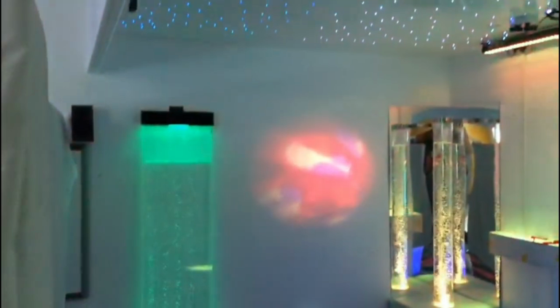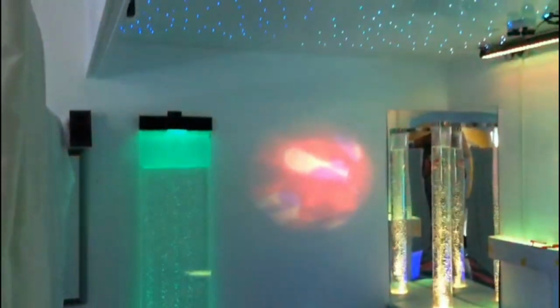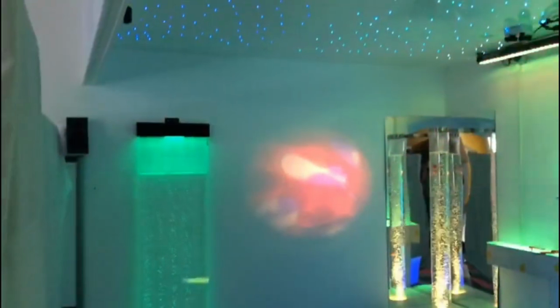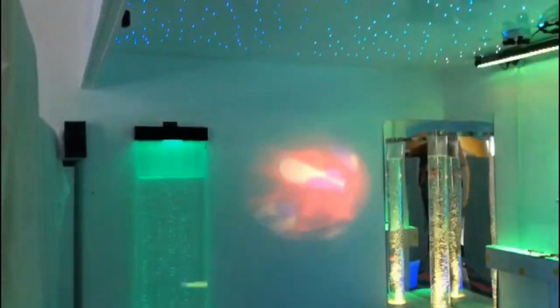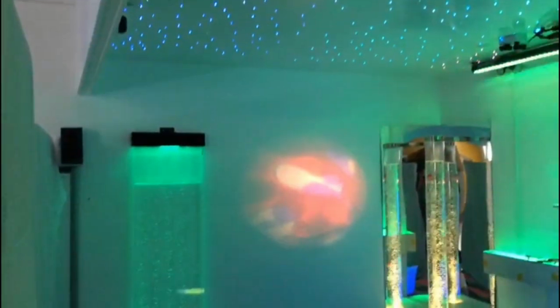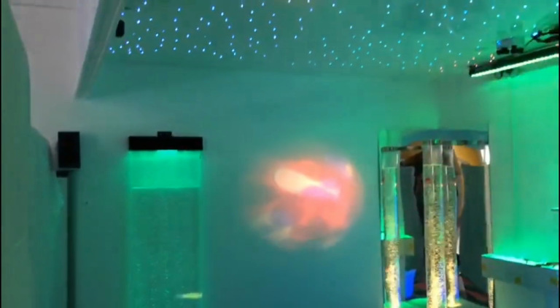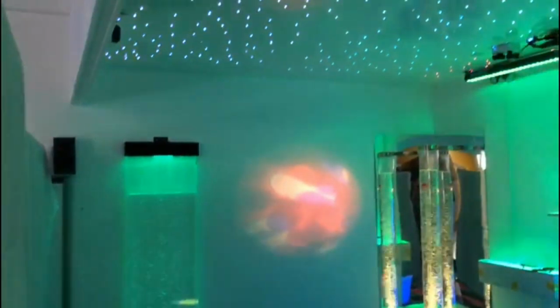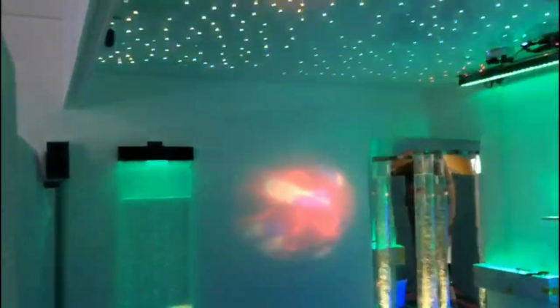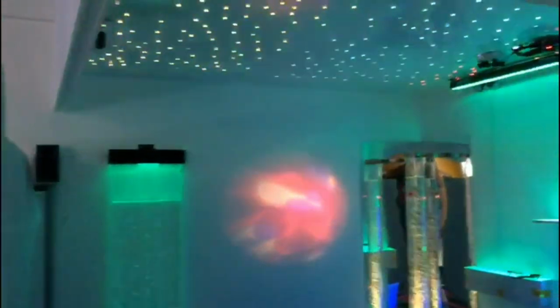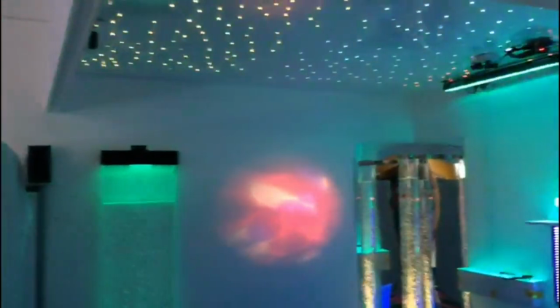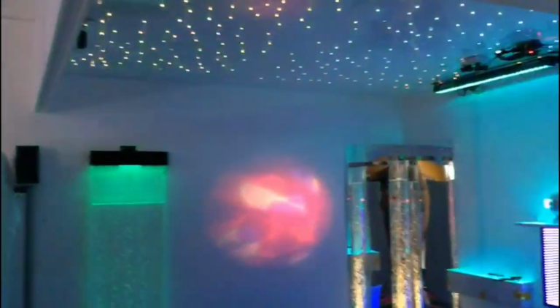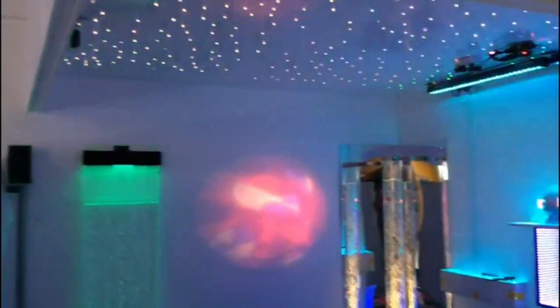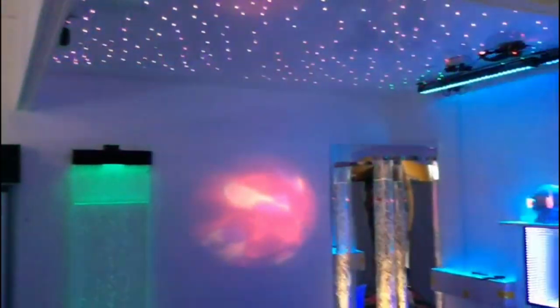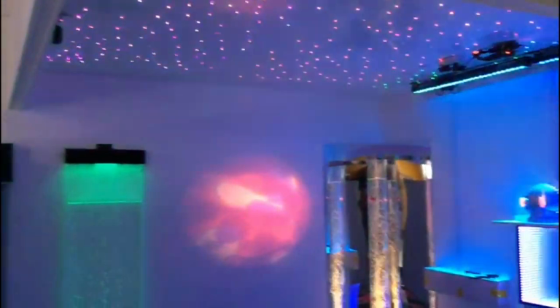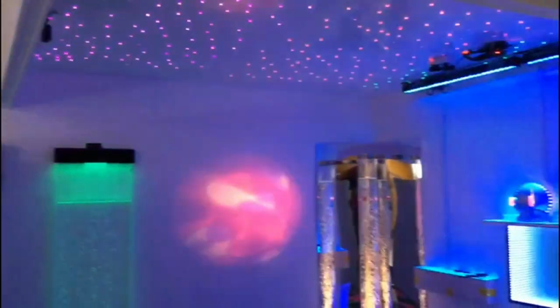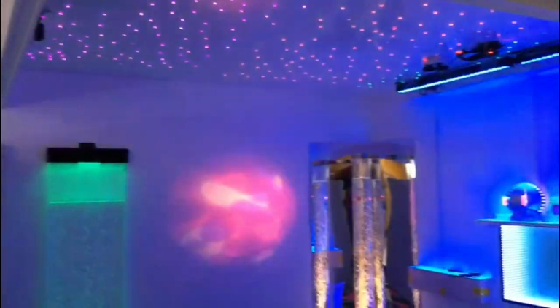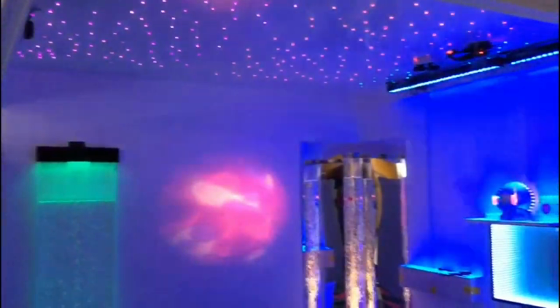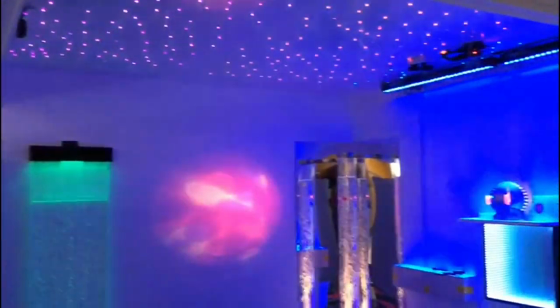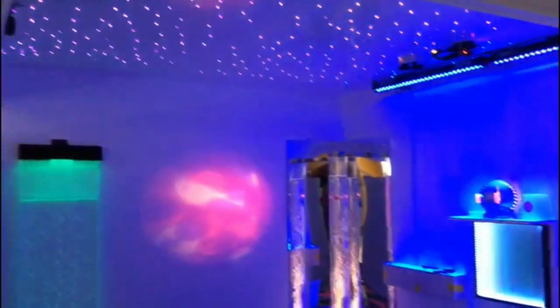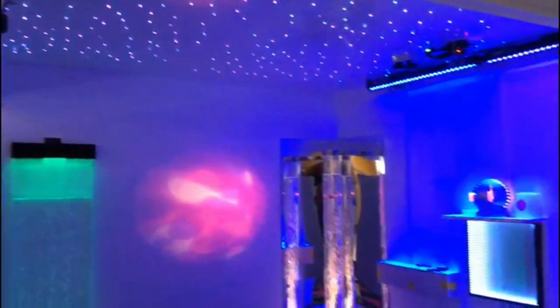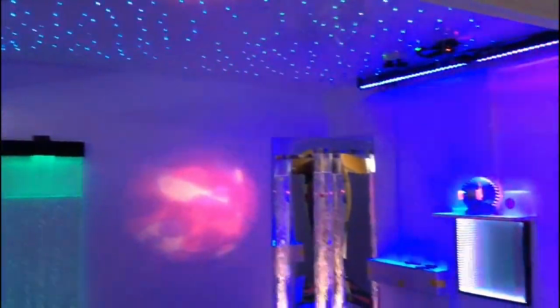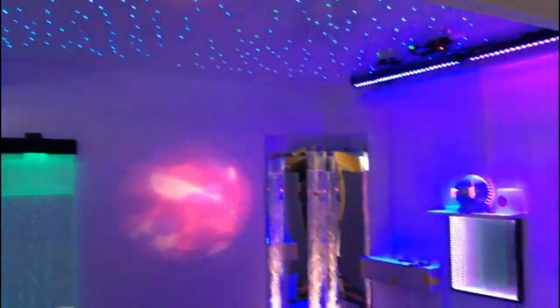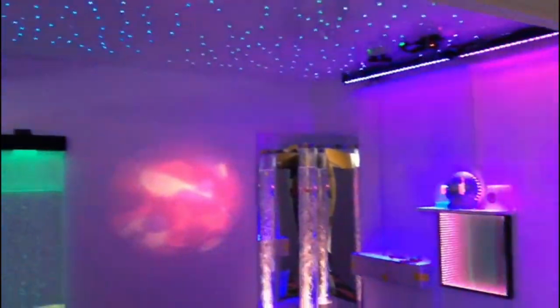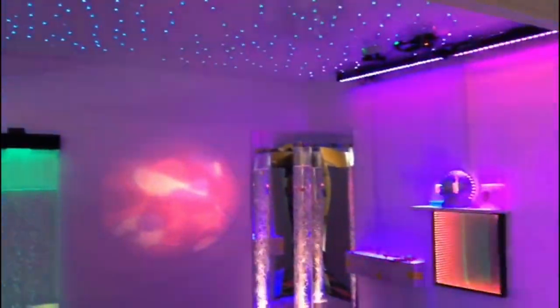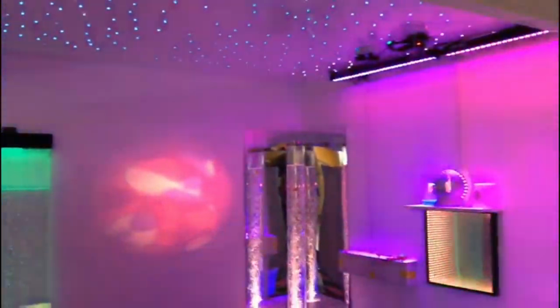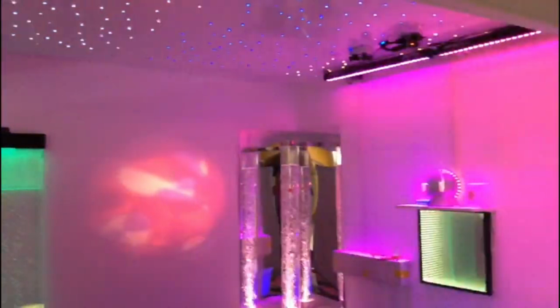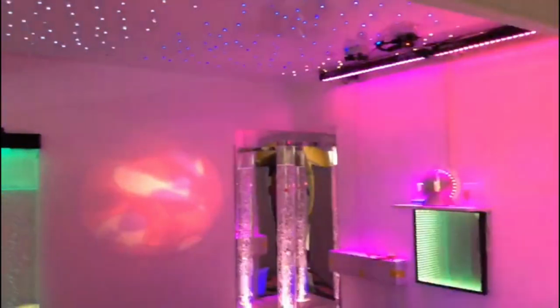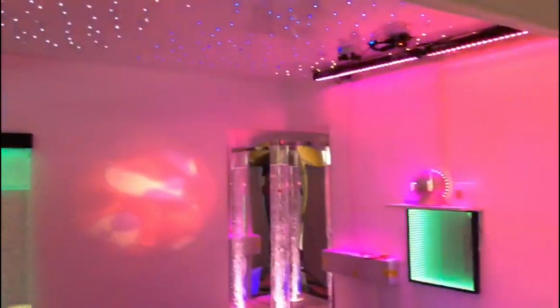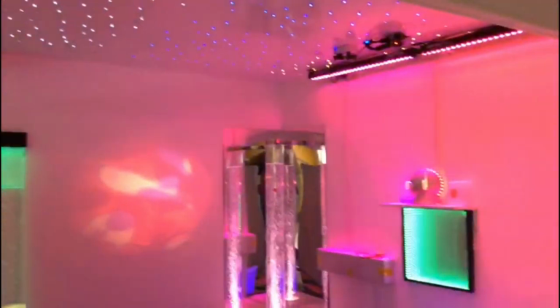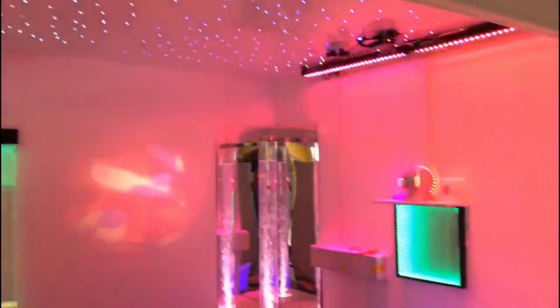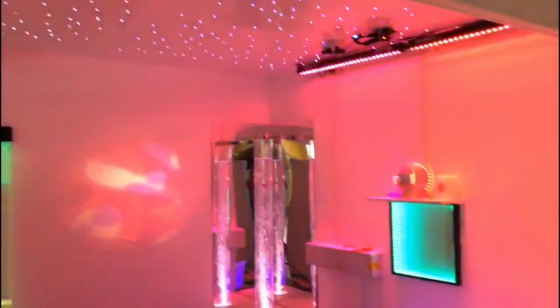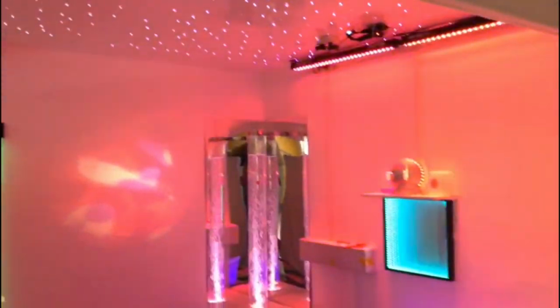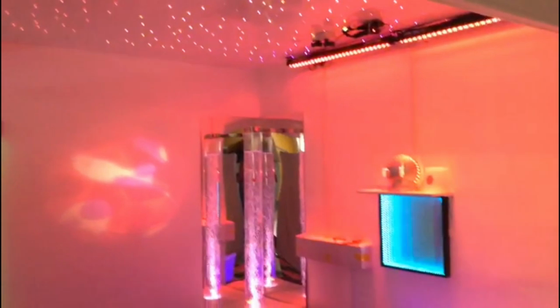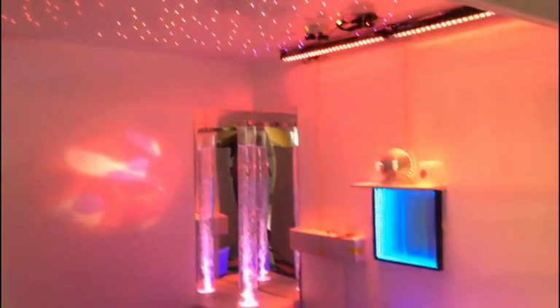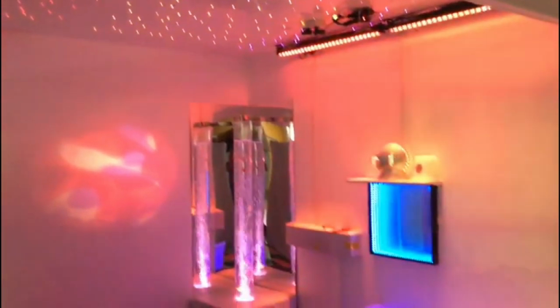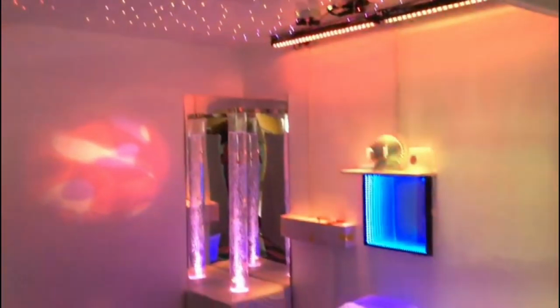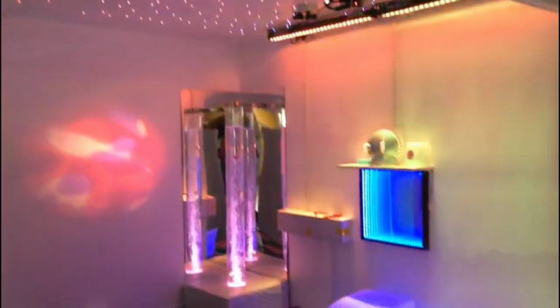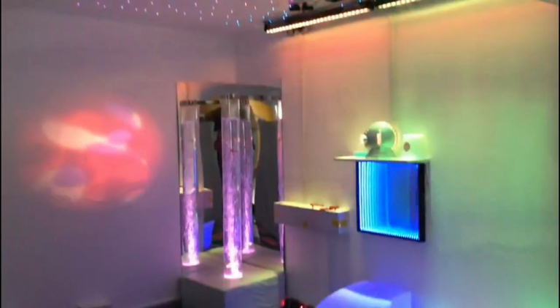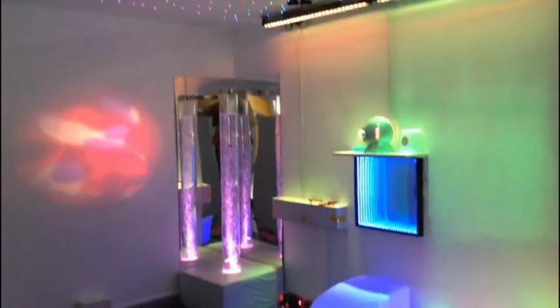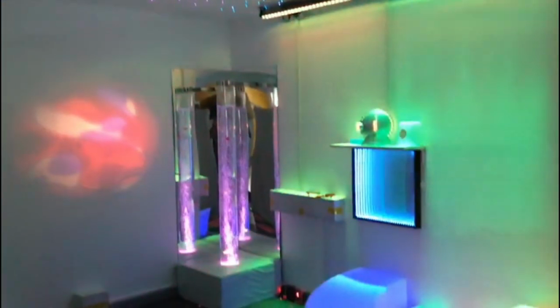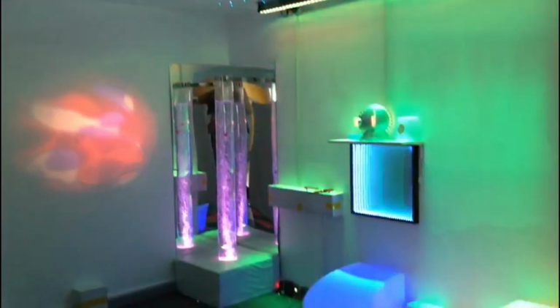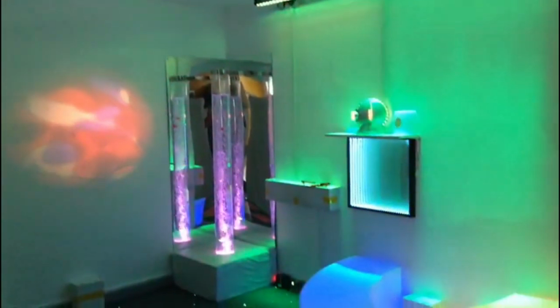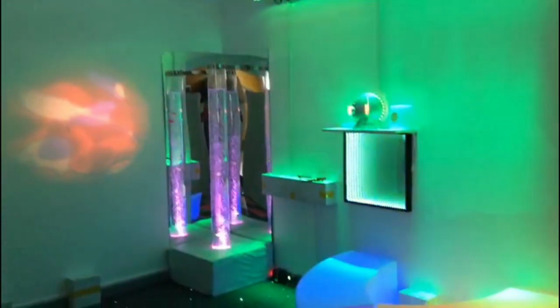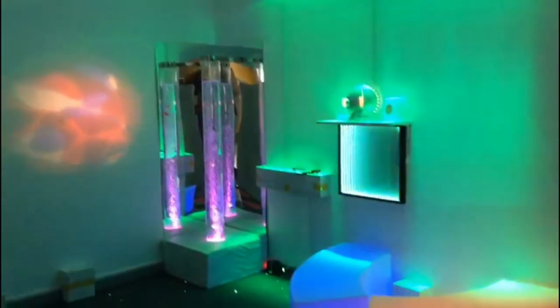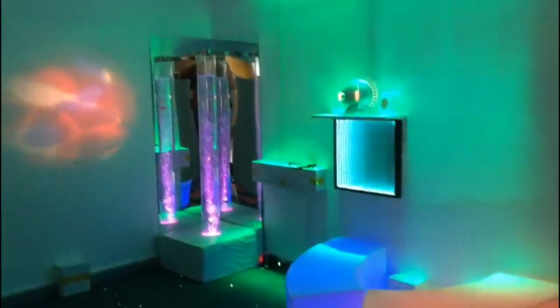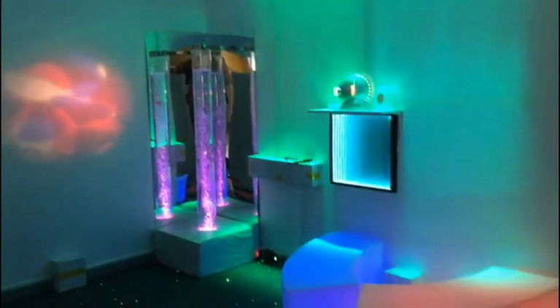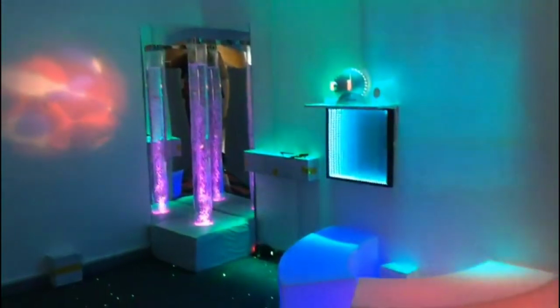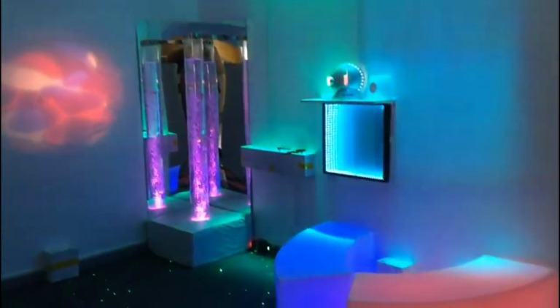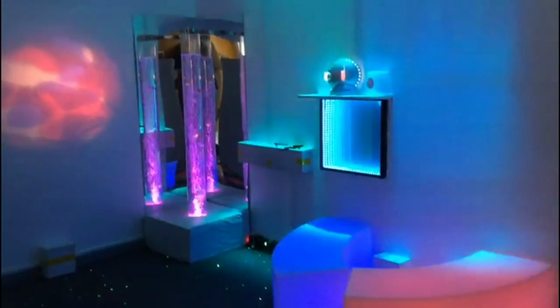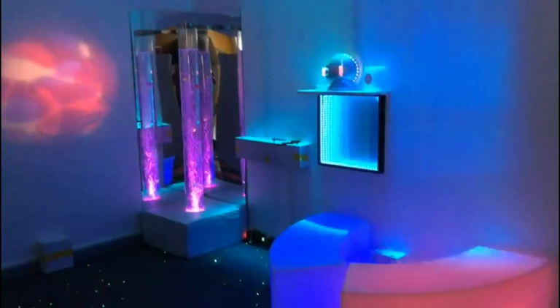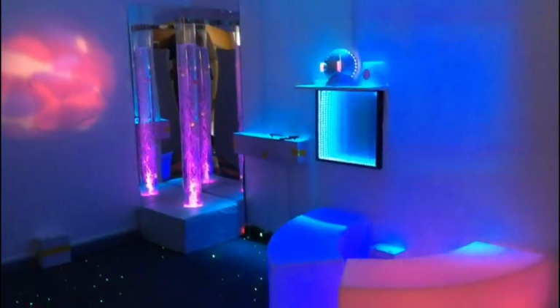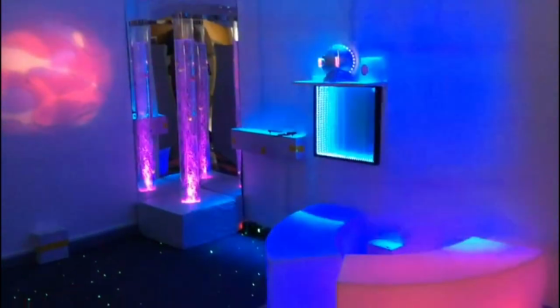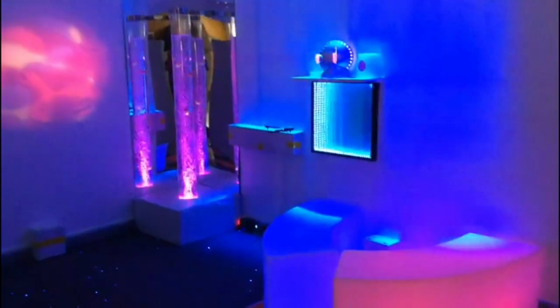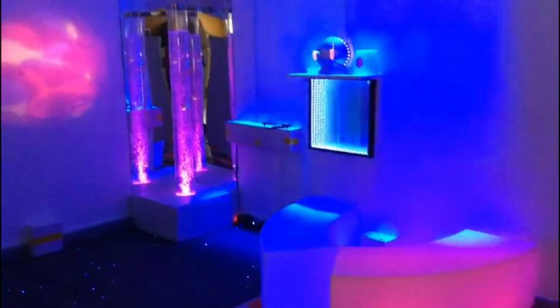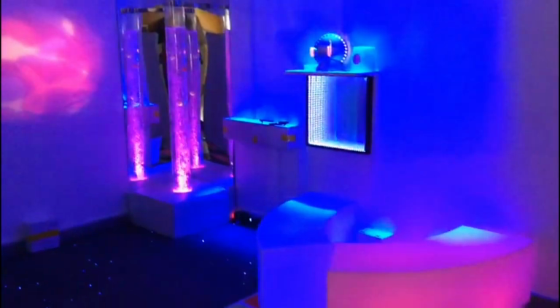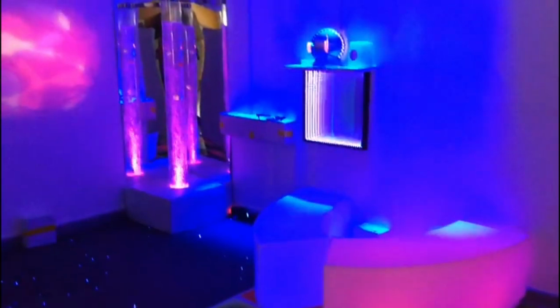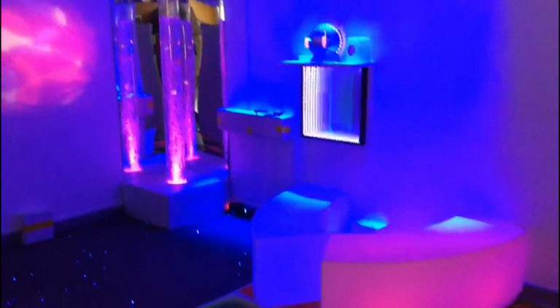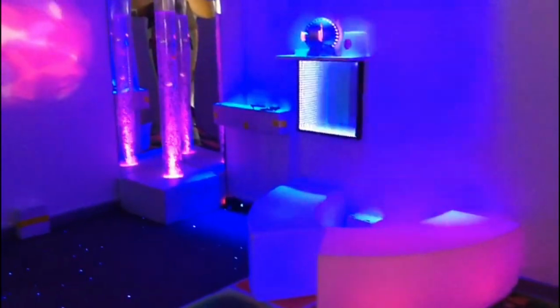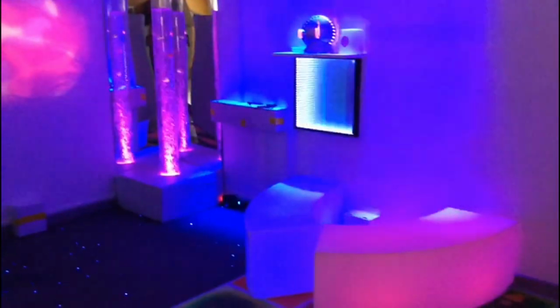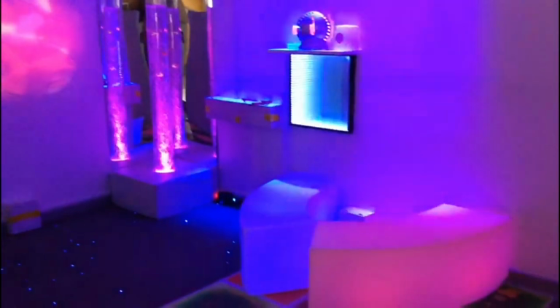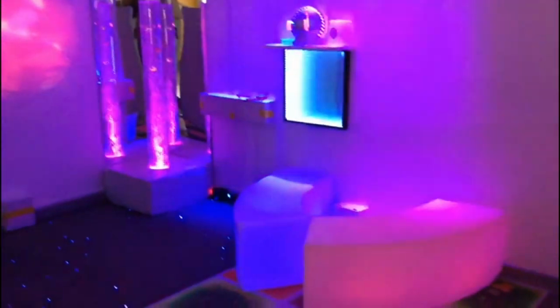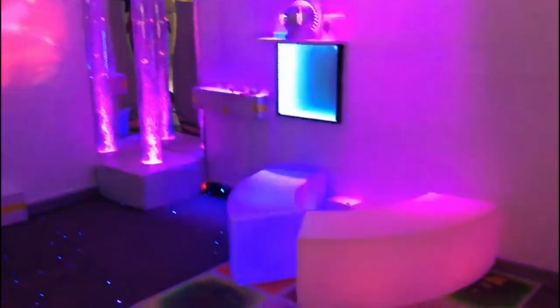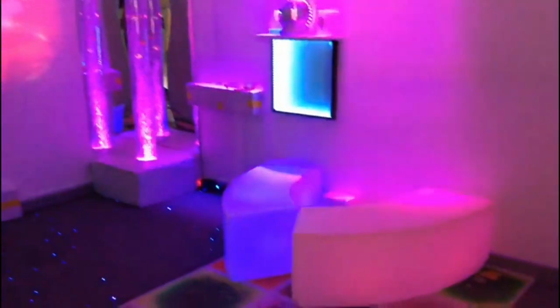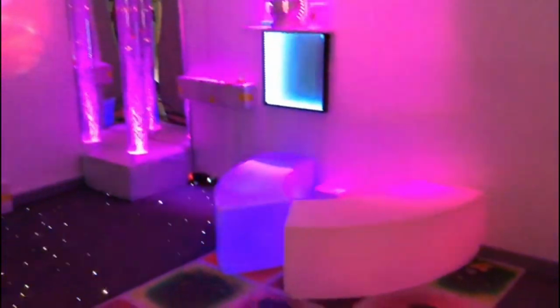This is our sensory room. This room is used to help children to feel positive and stimulate their senses.